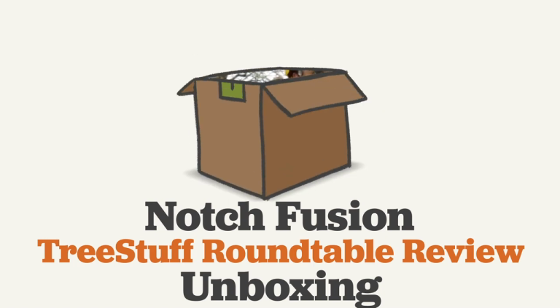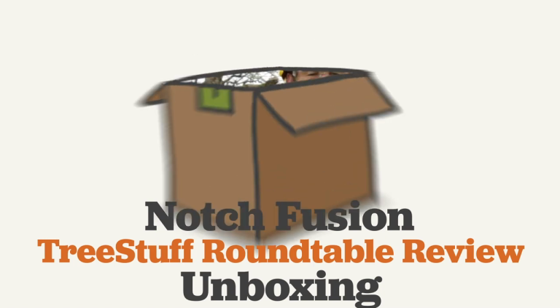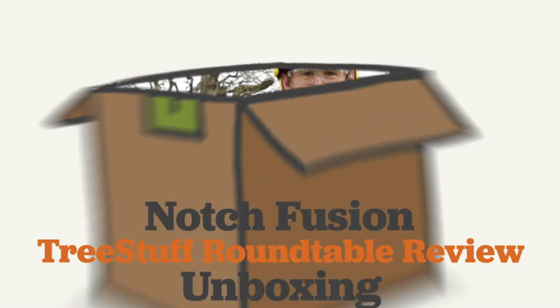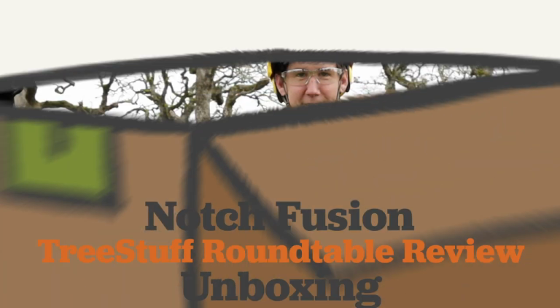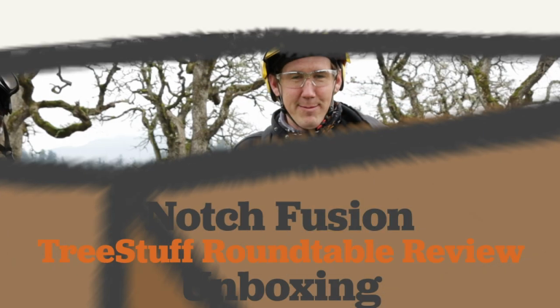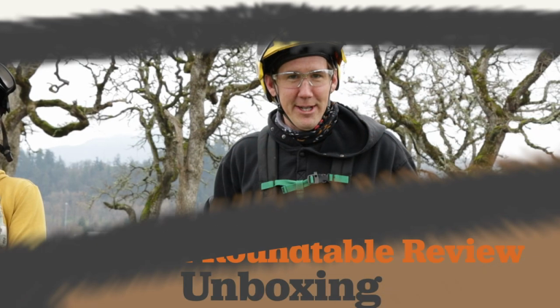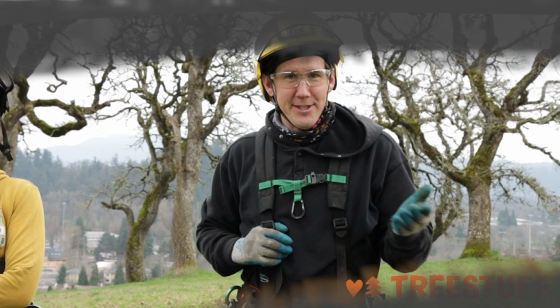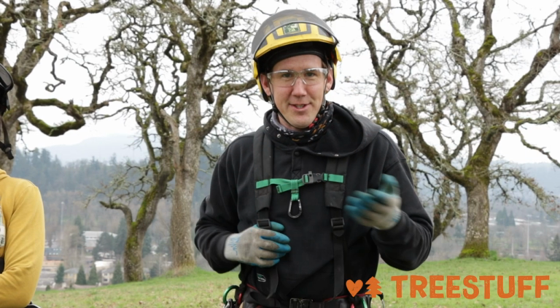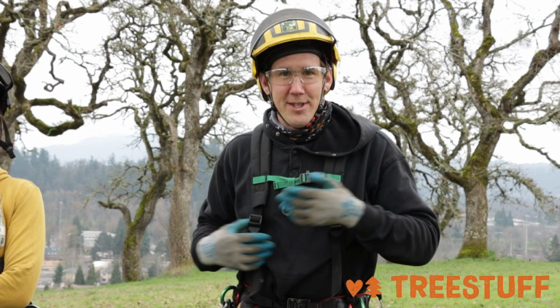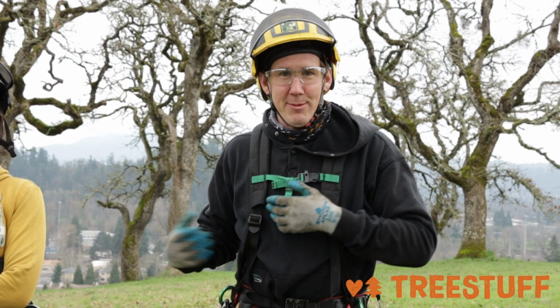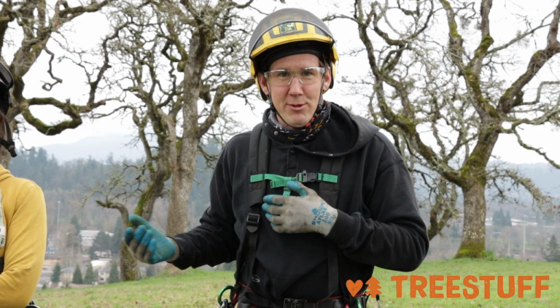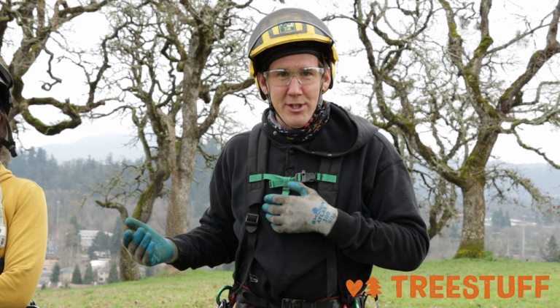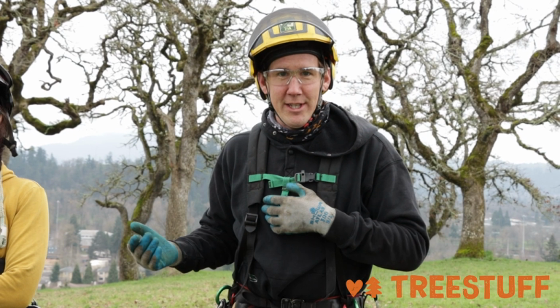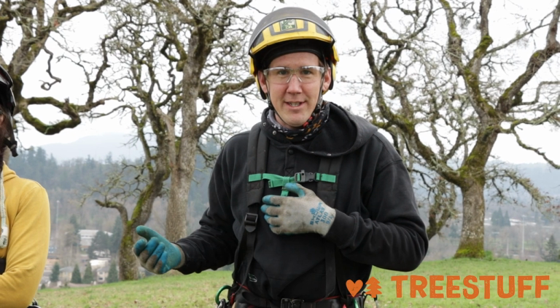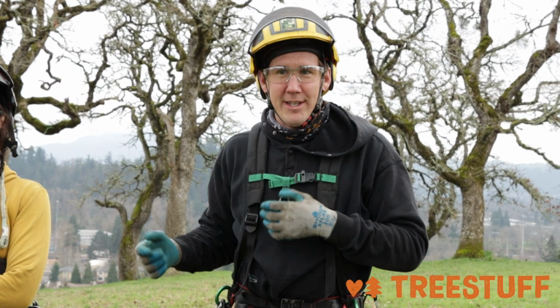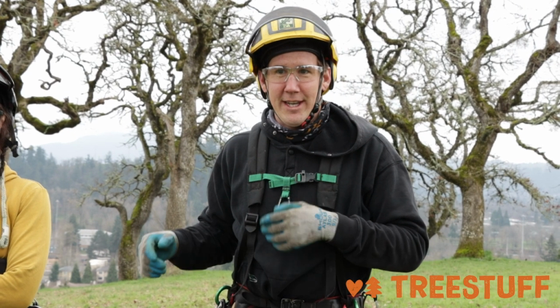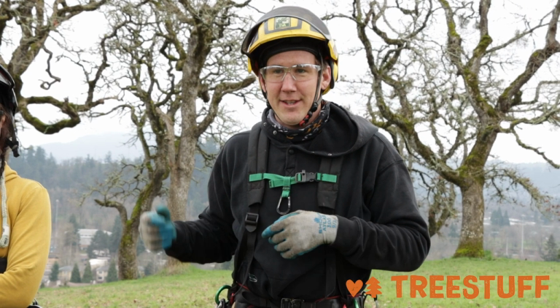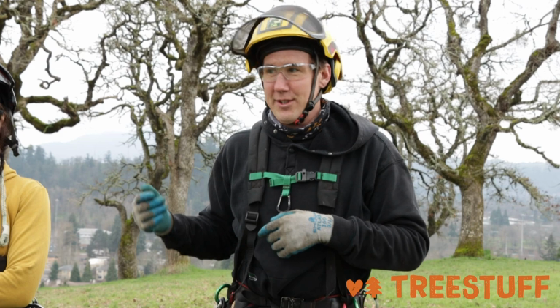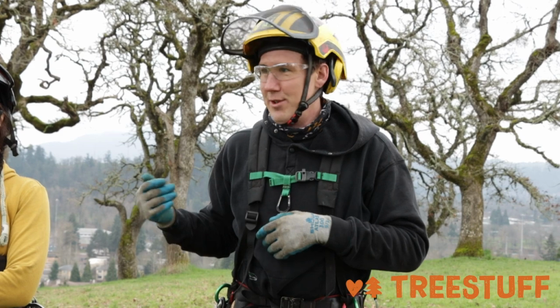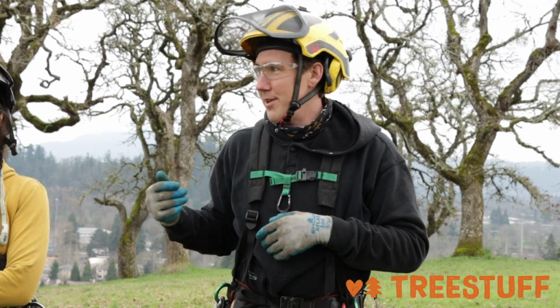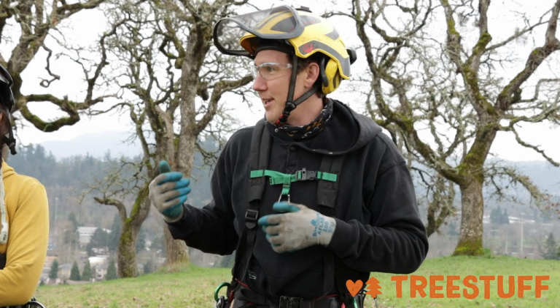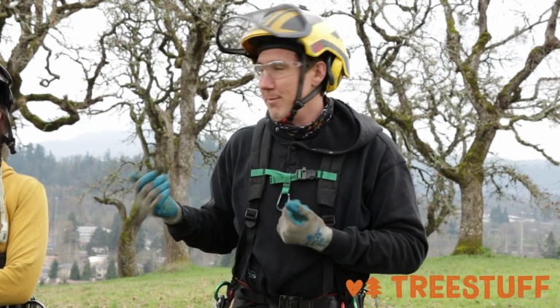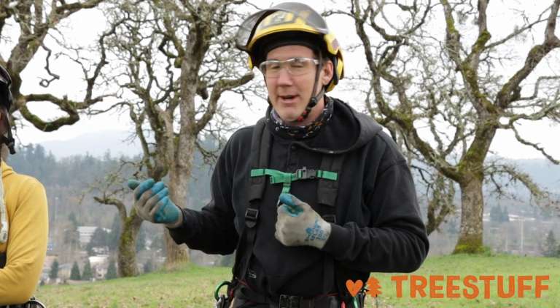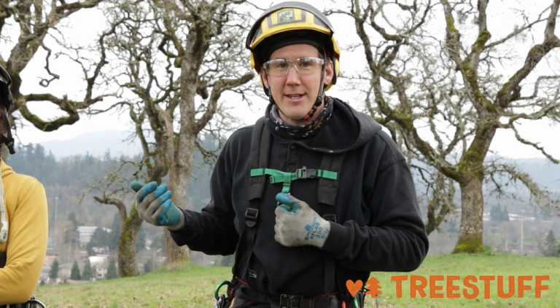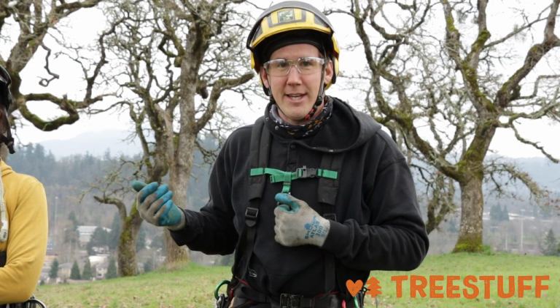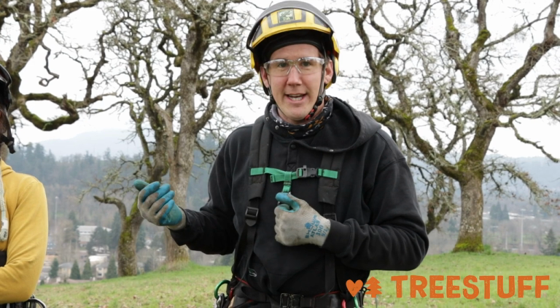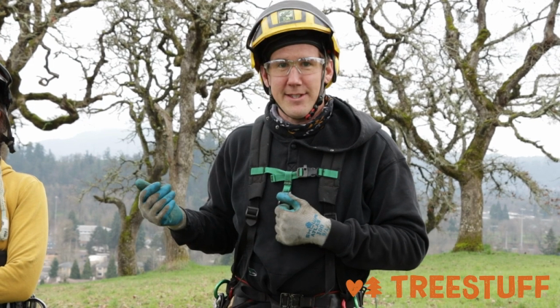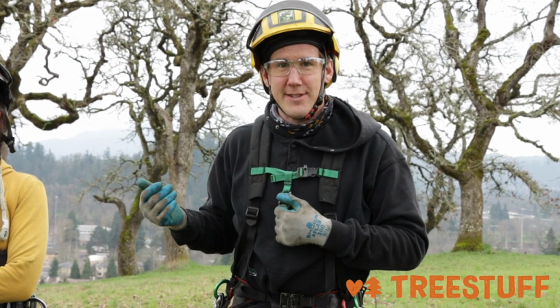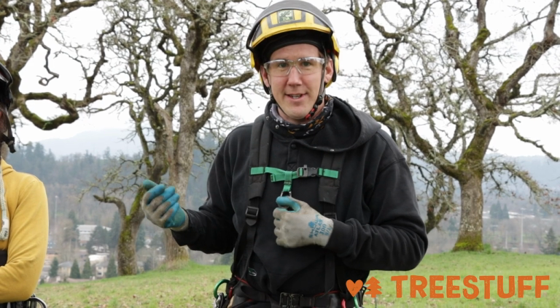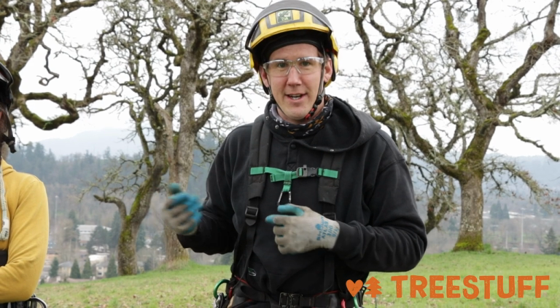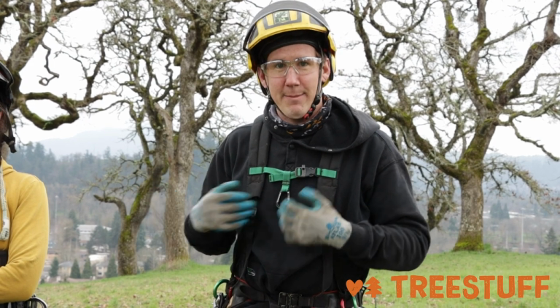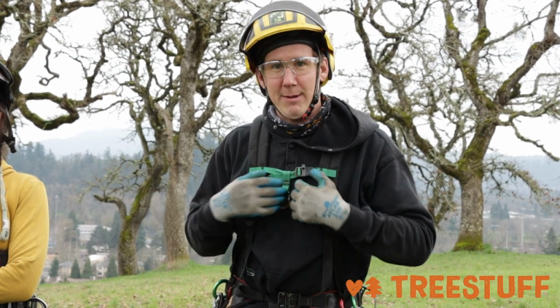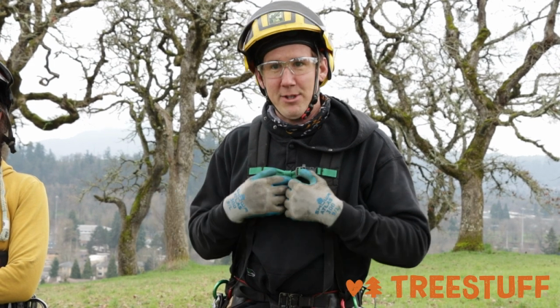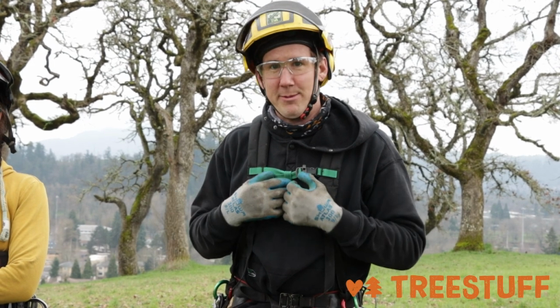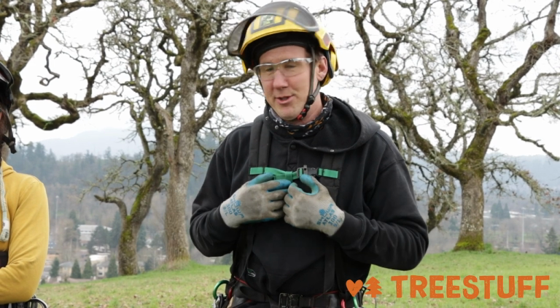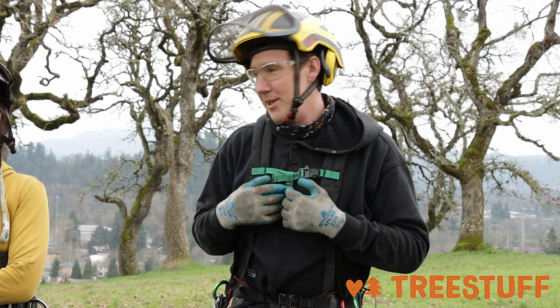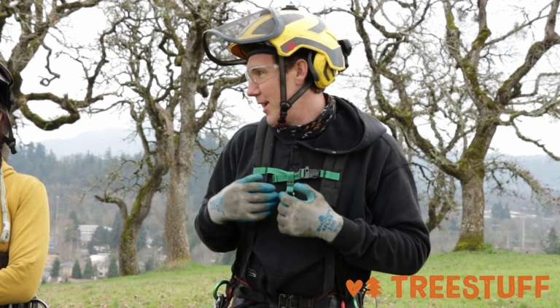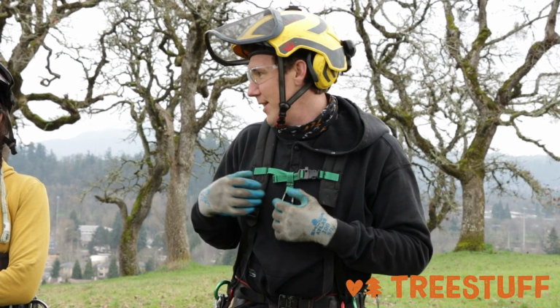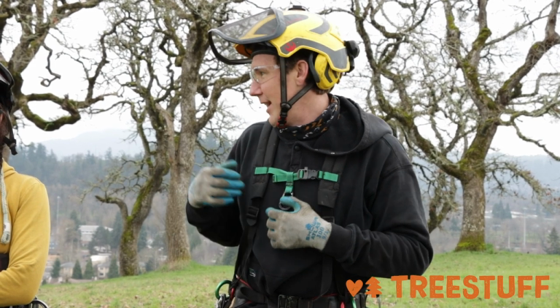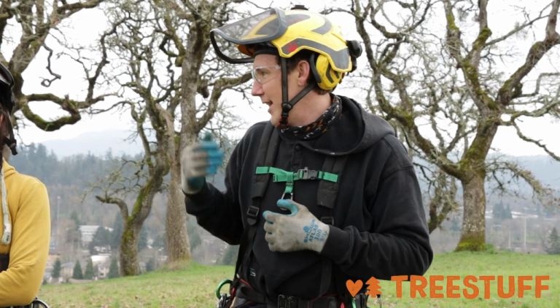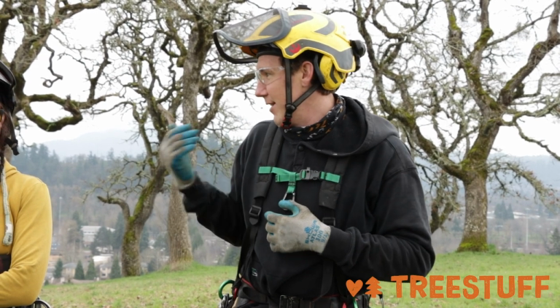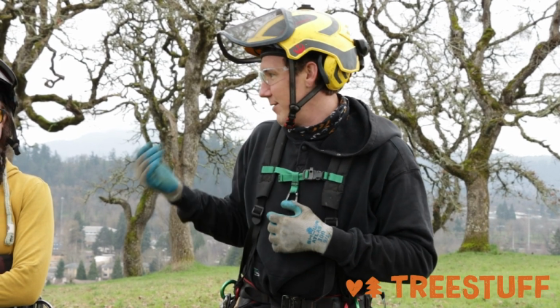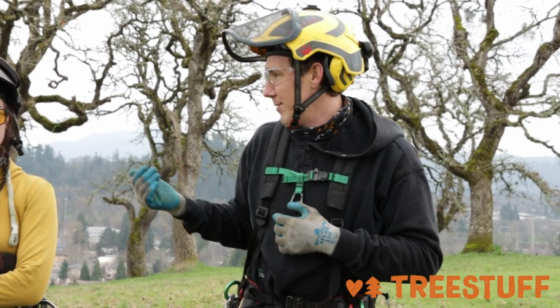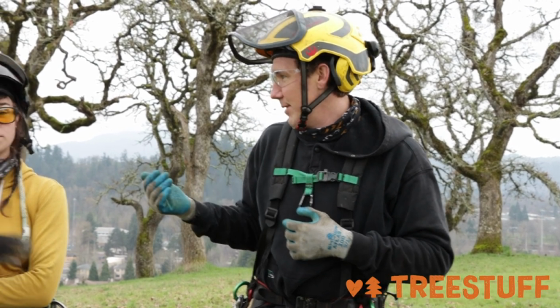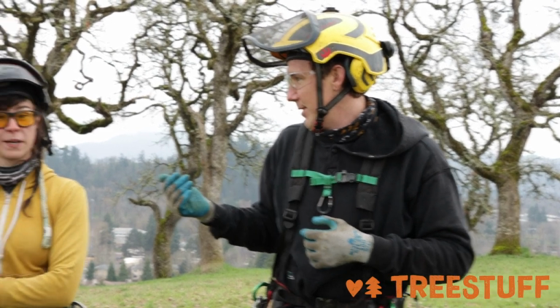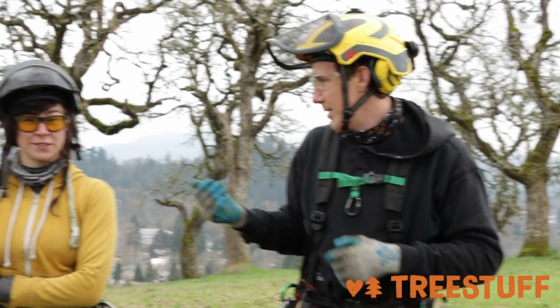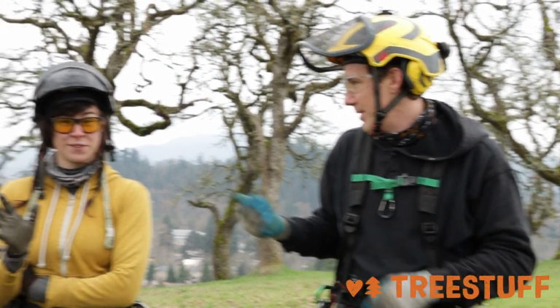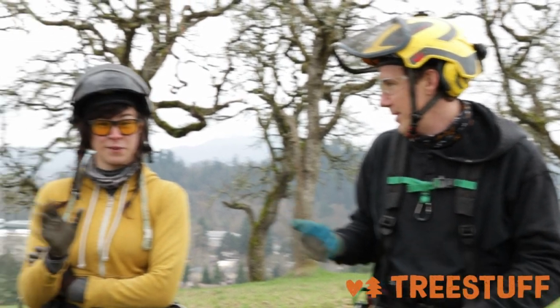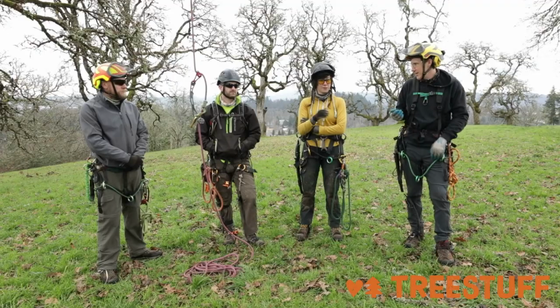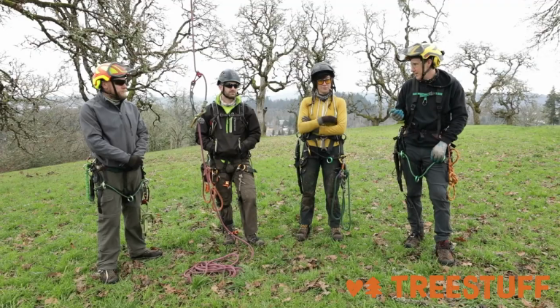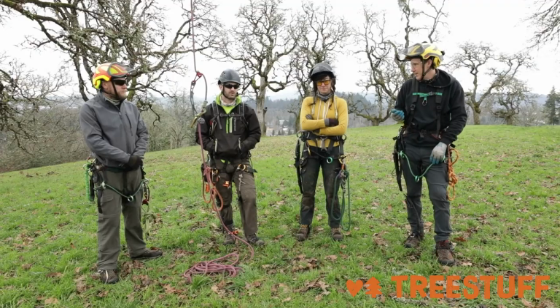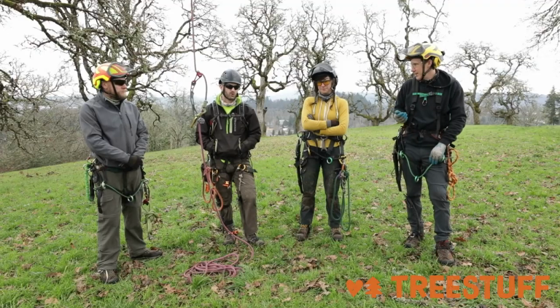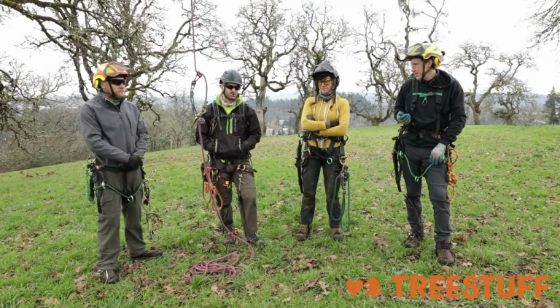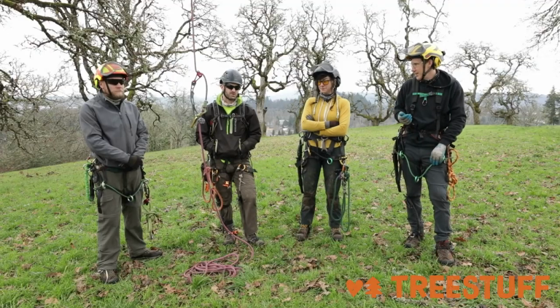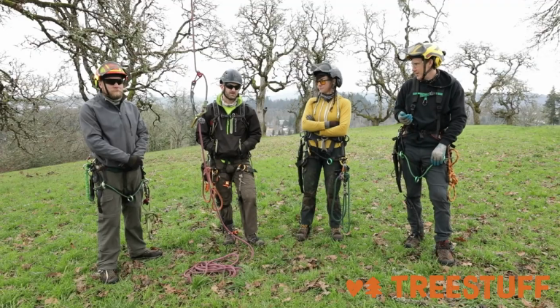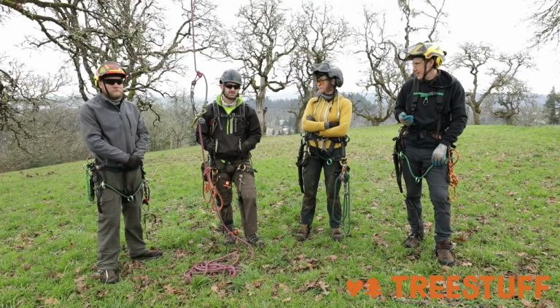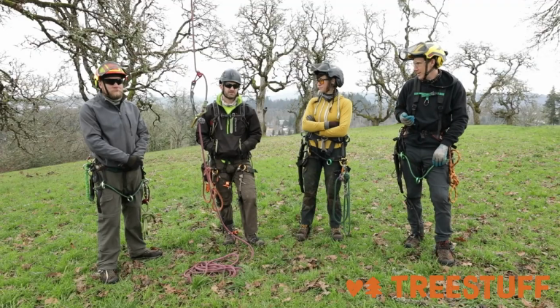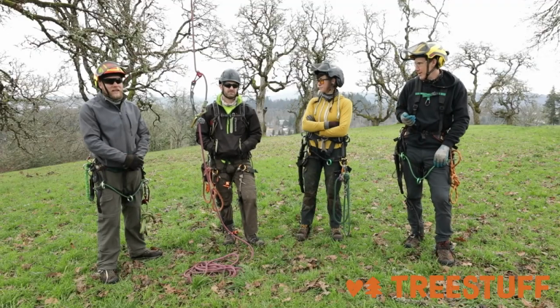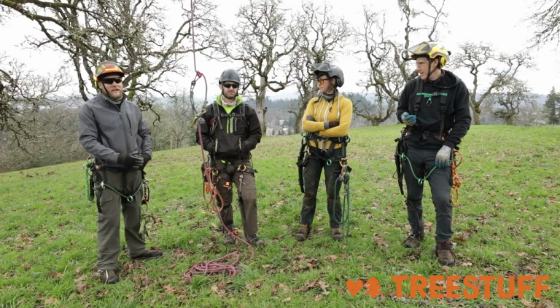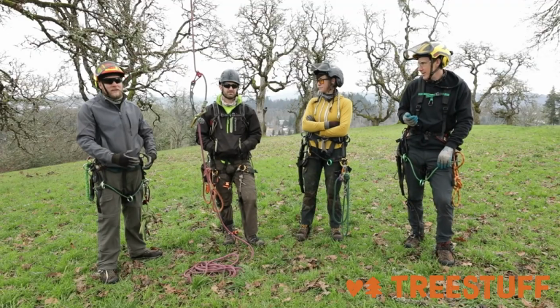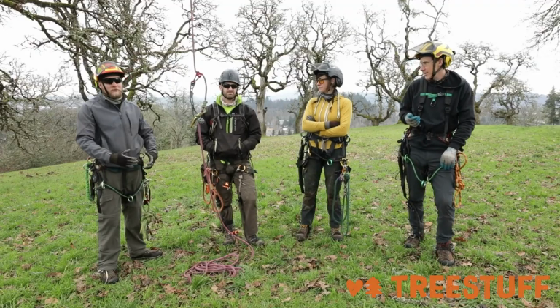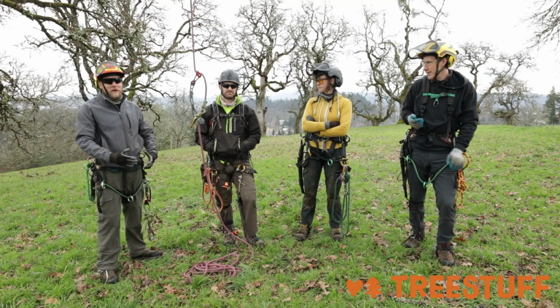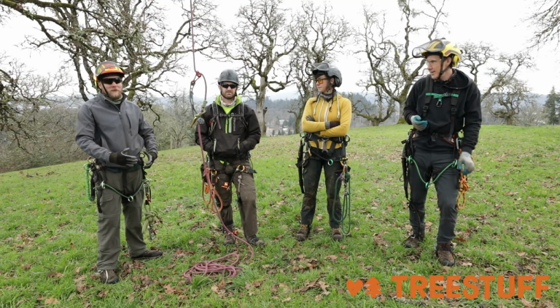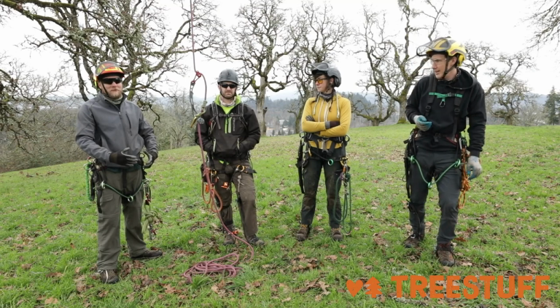Hey everybody, it's Team Eugene and the Tree Thinking Podcast. I'm Jamie Schlittenard, I have Becca Snowdown, Corey Shields, and Andrew Marin with me today.